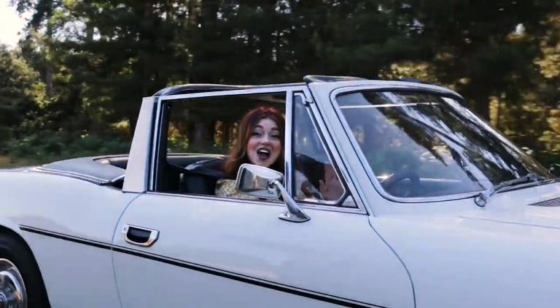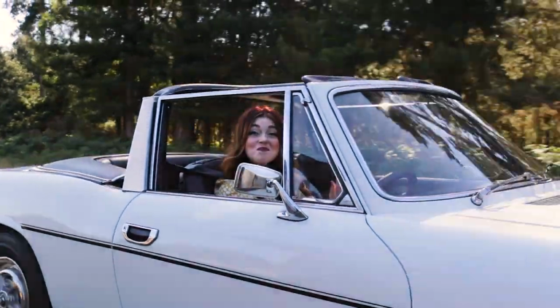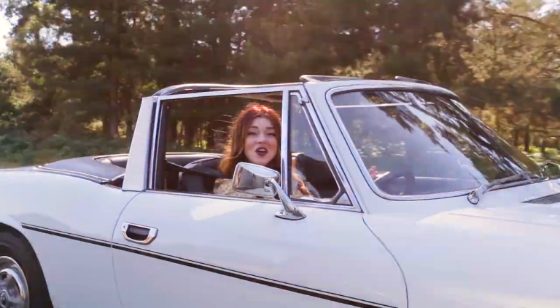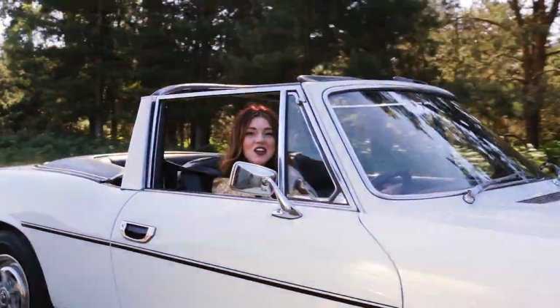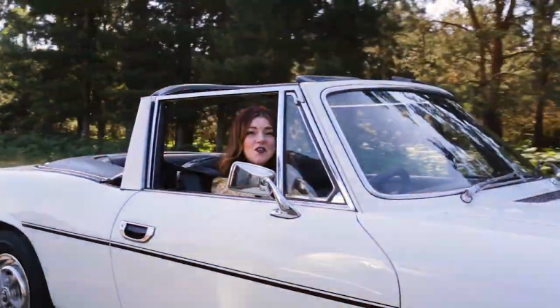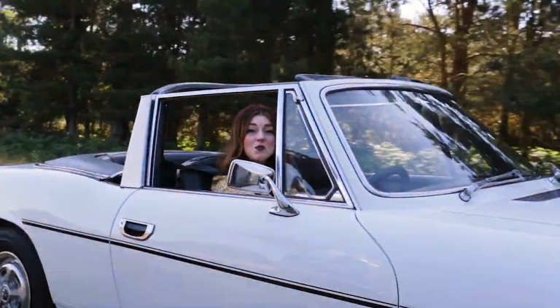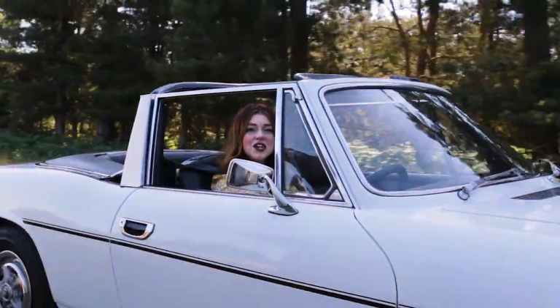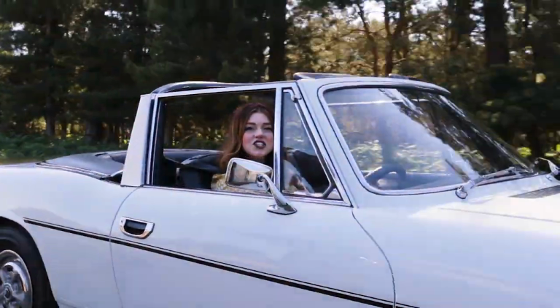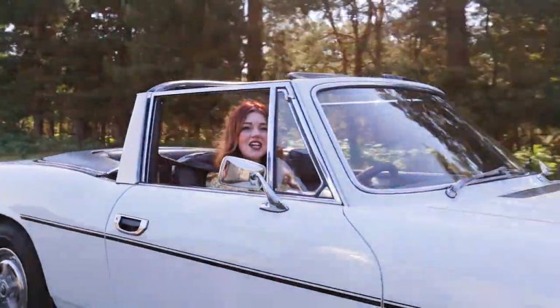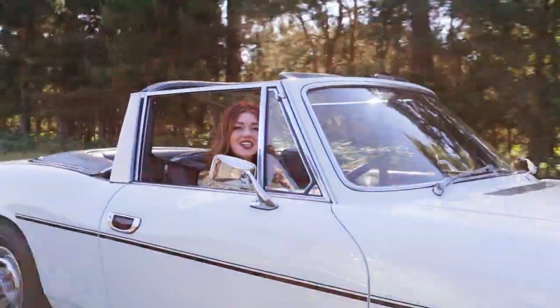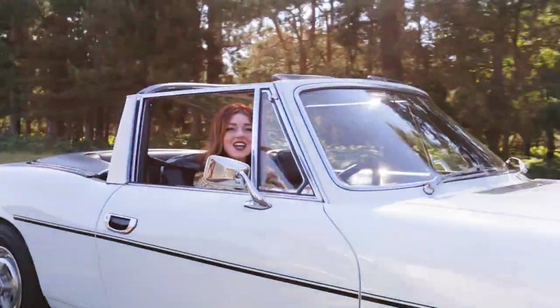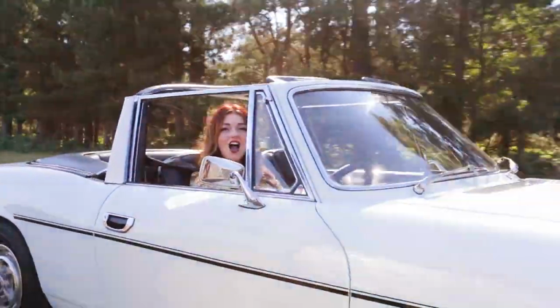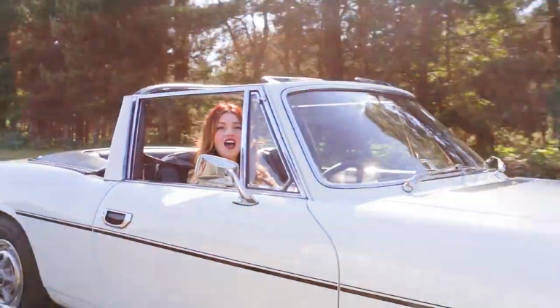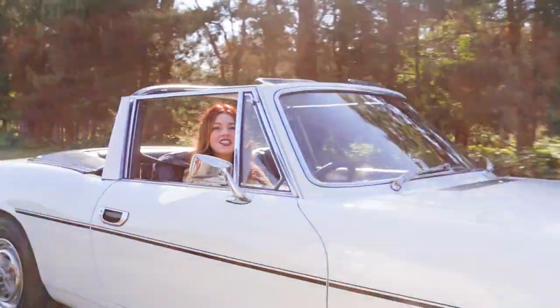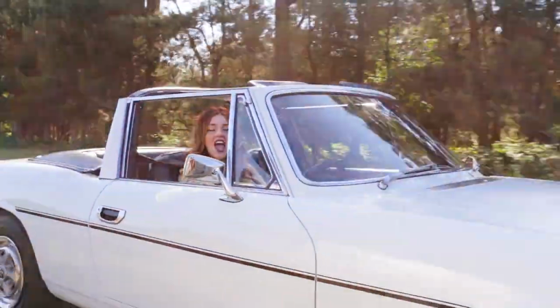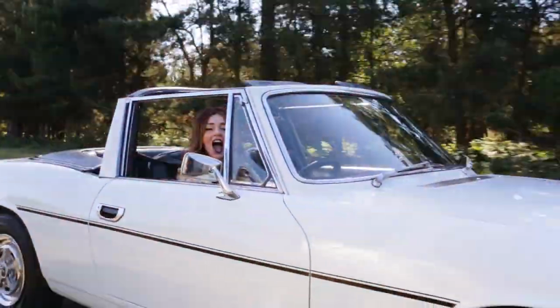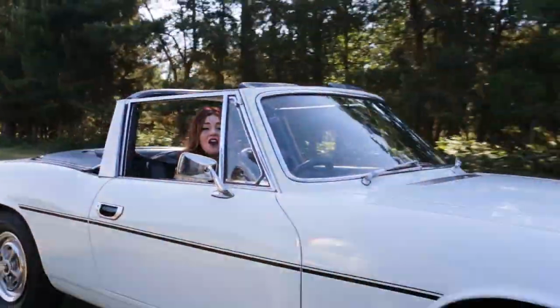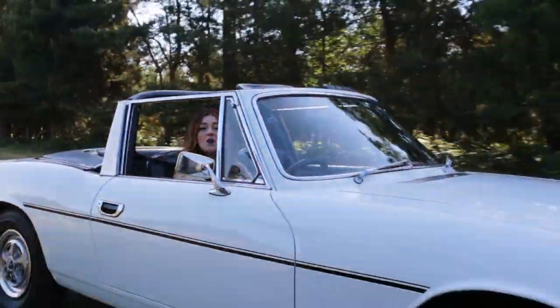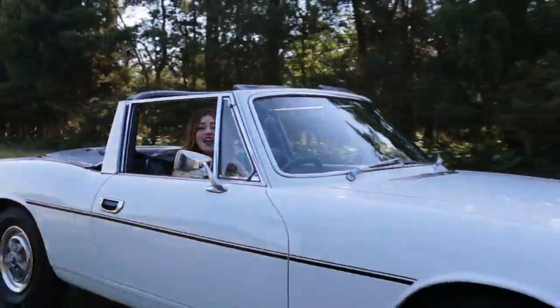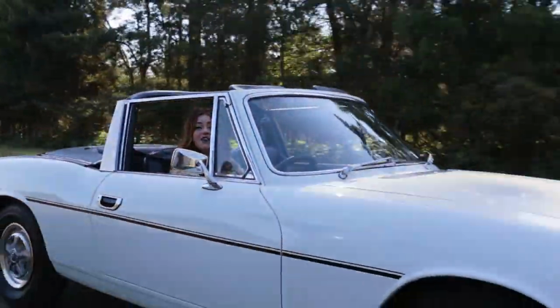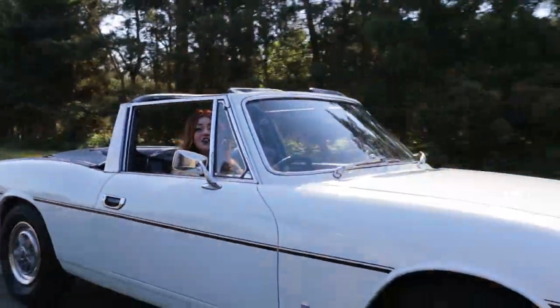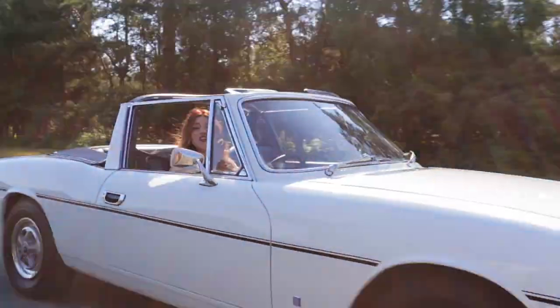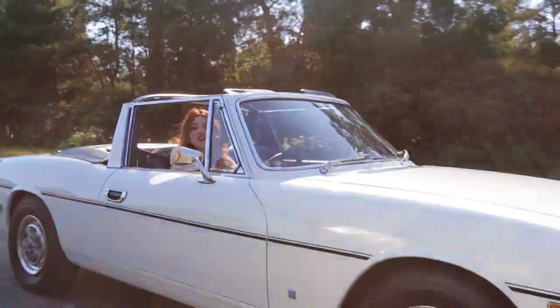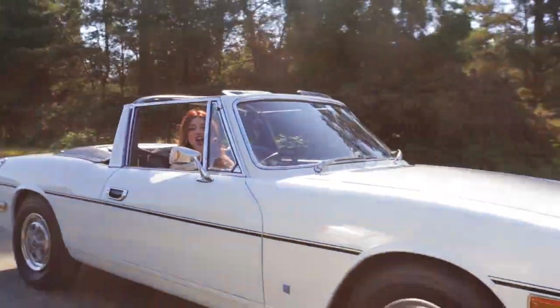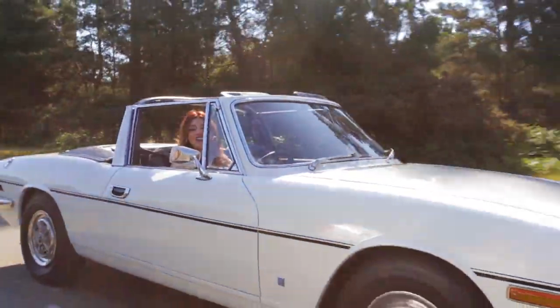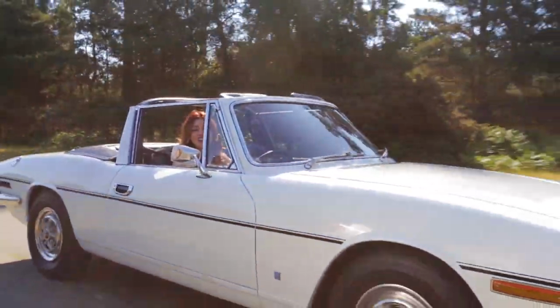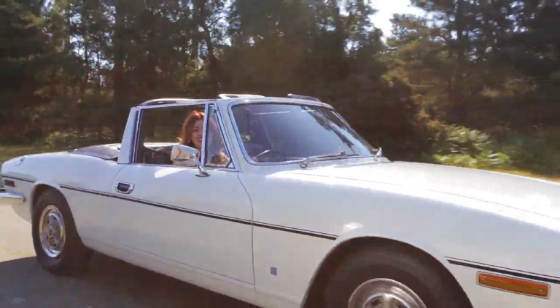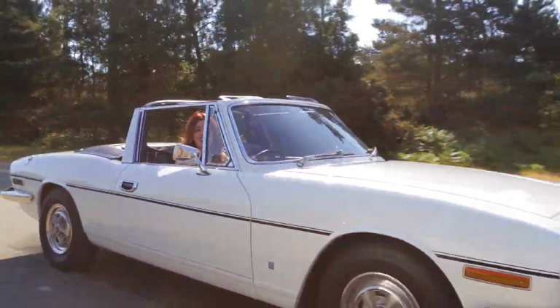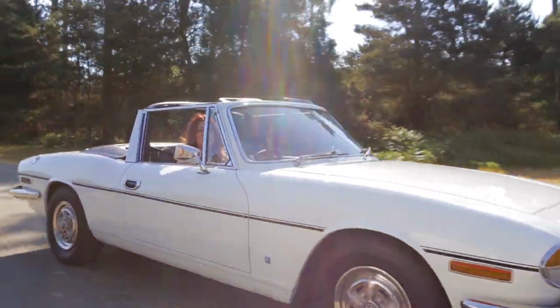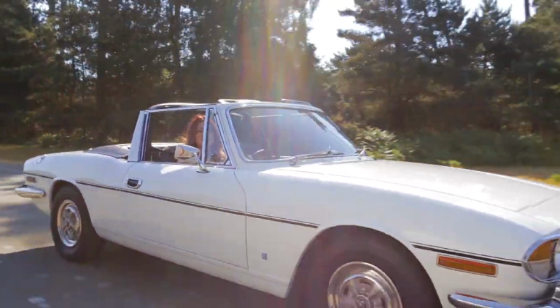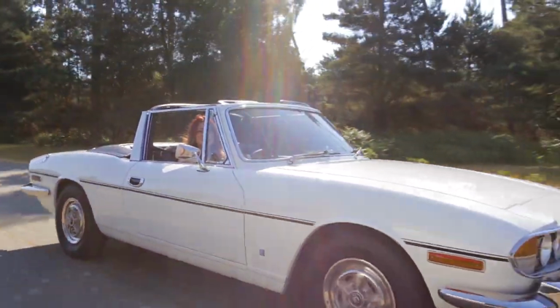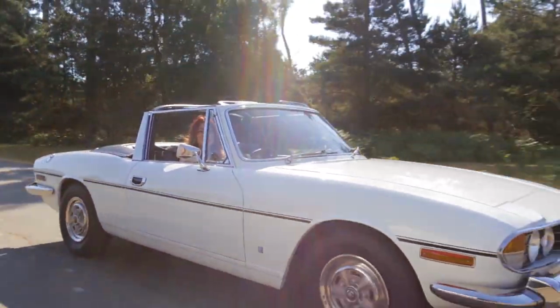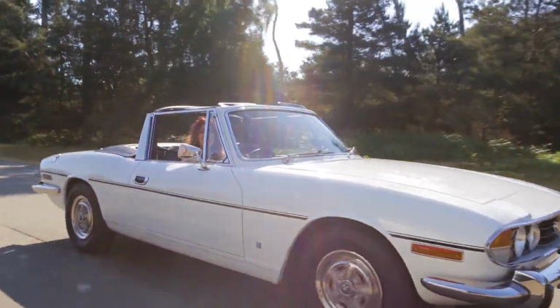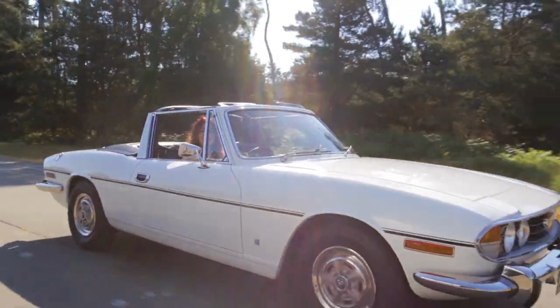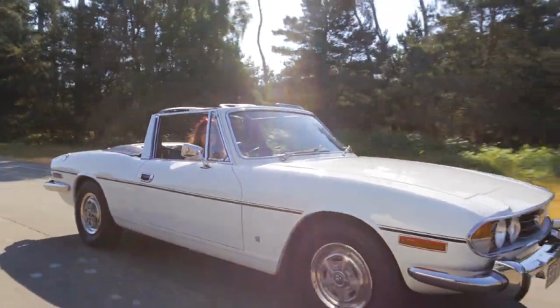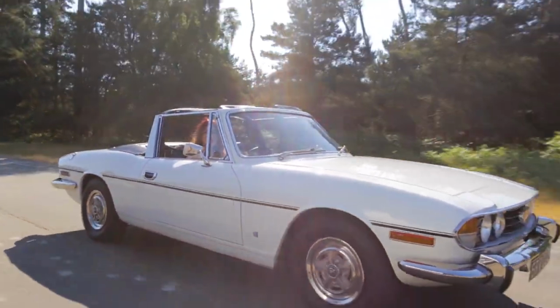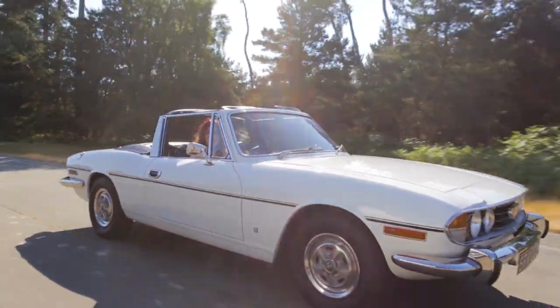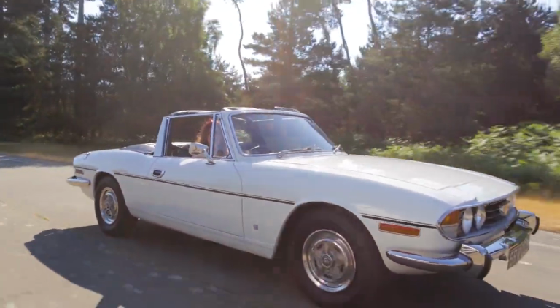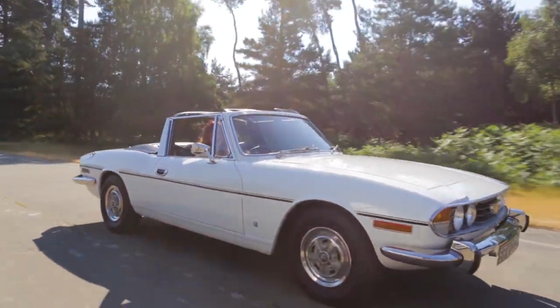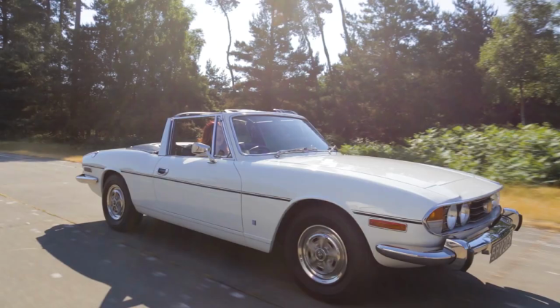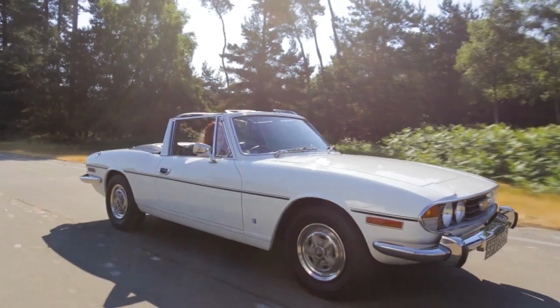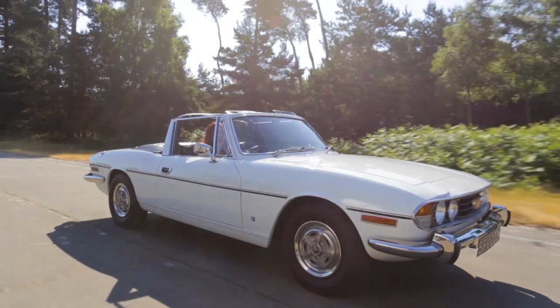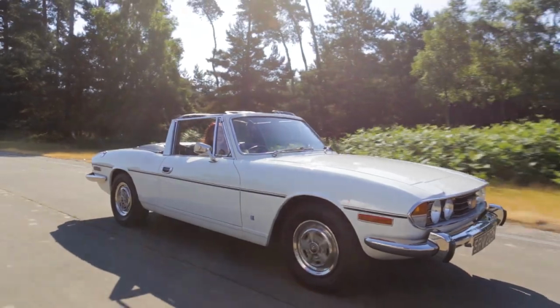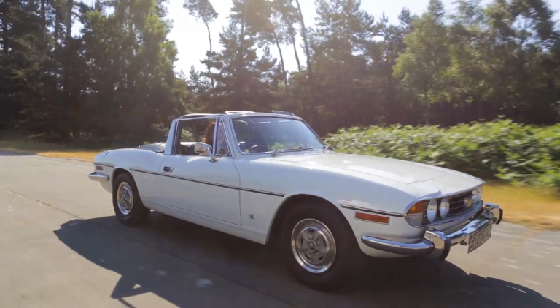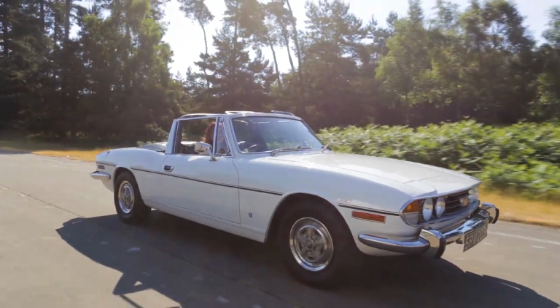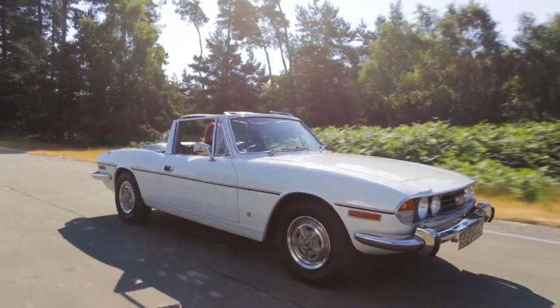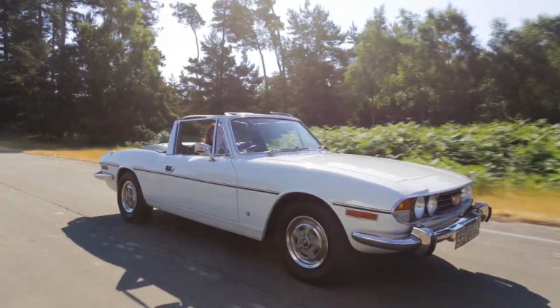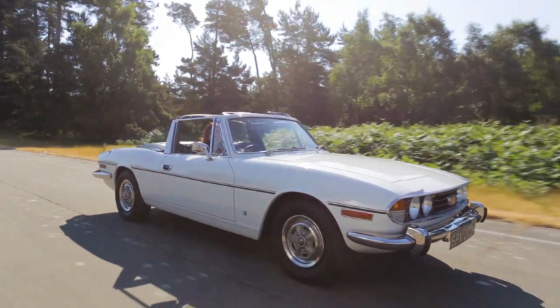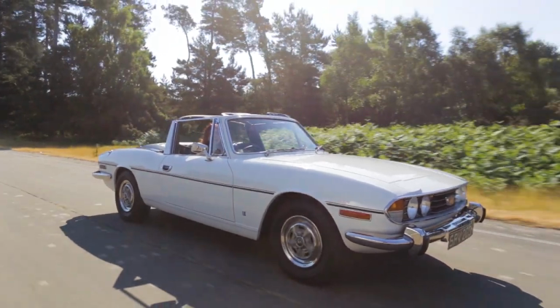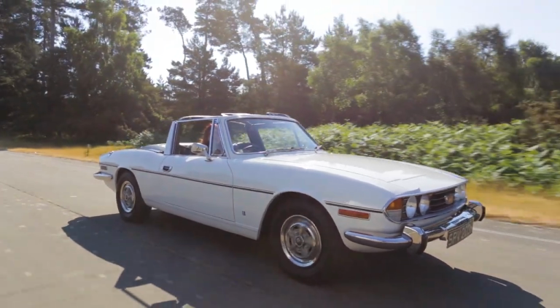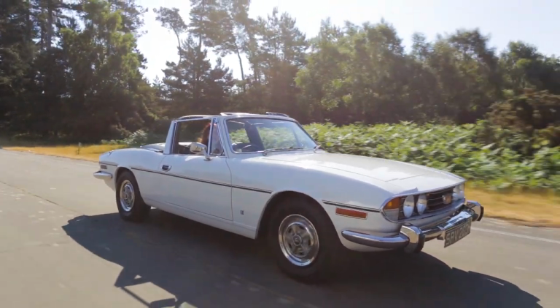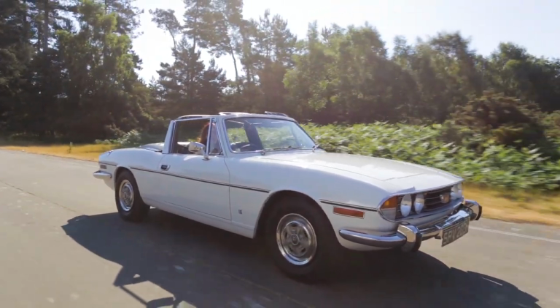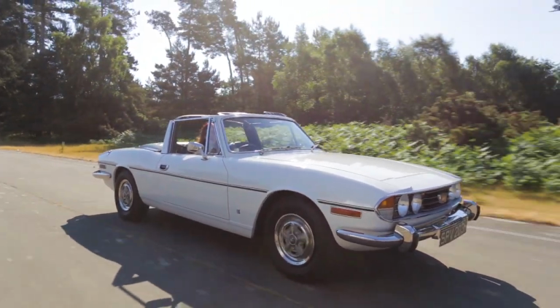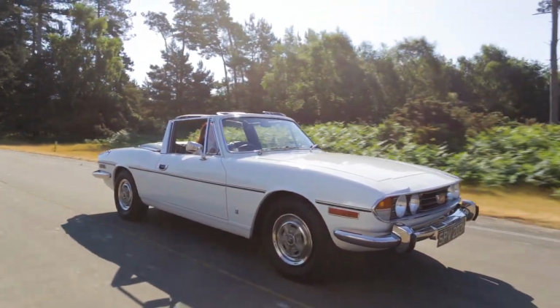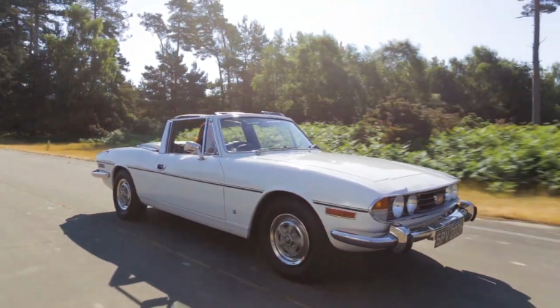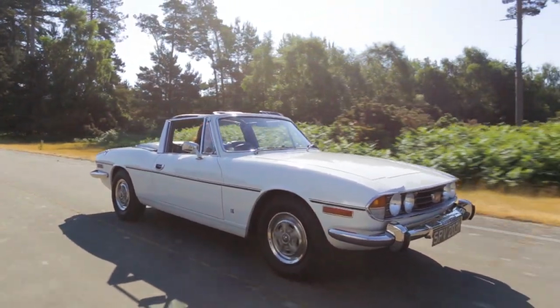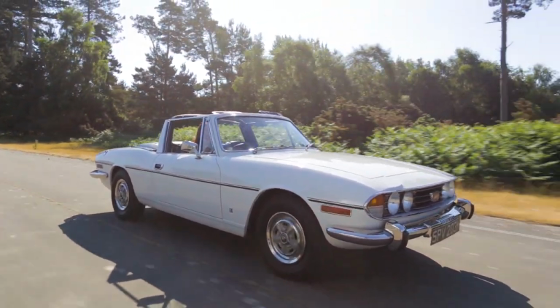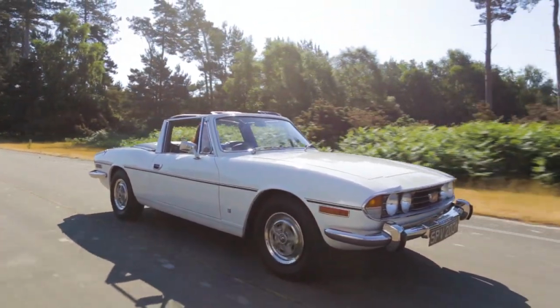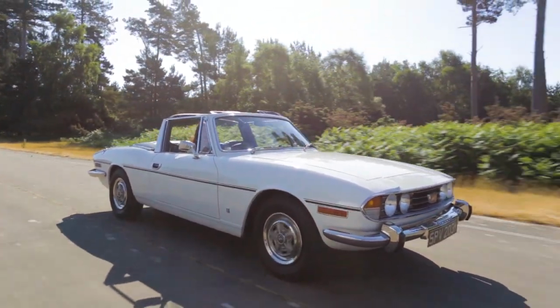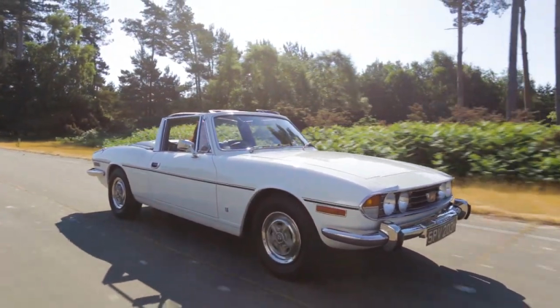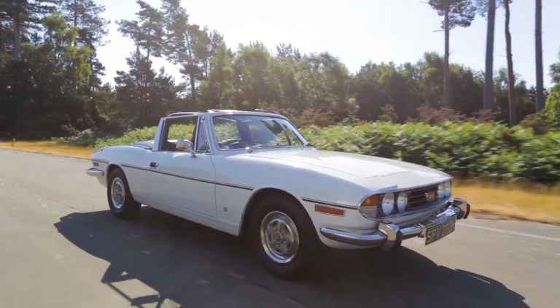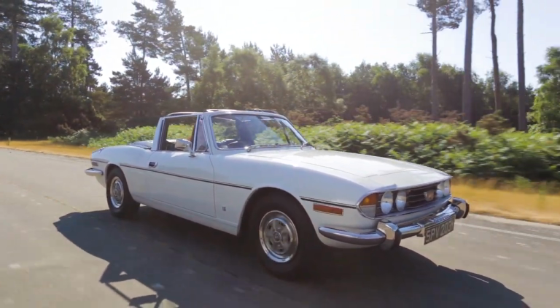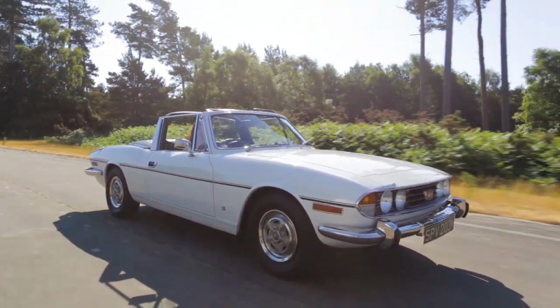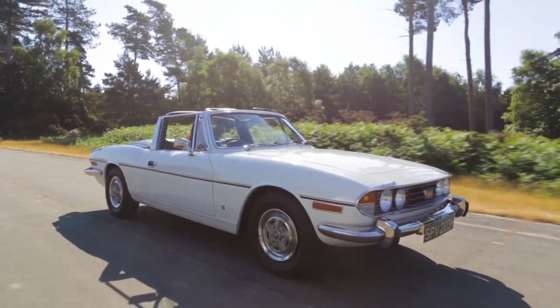I'm Molly from Bridge Classic Cars and we're giving you the chance to take on the summer in style with our 1972 Triumph Stag.